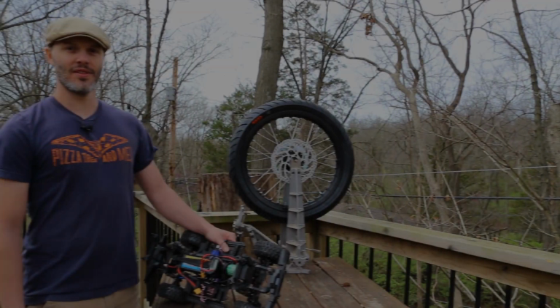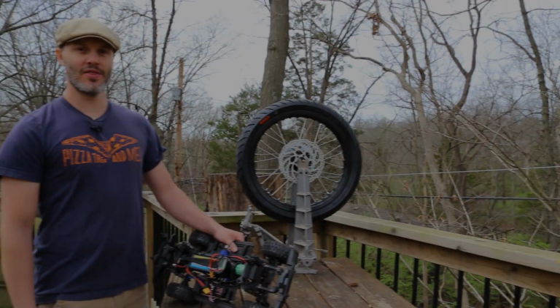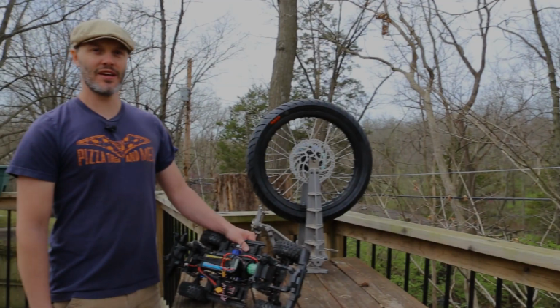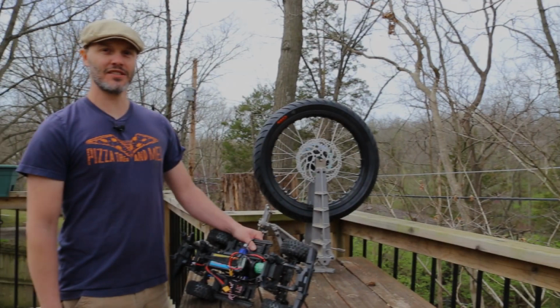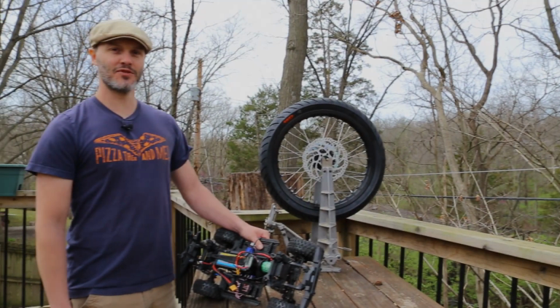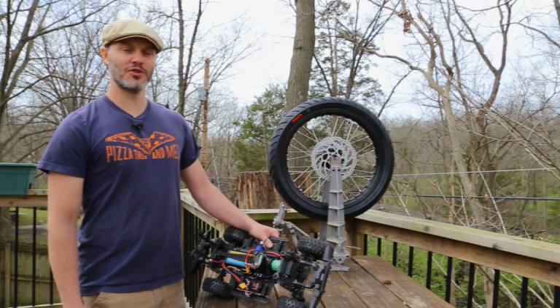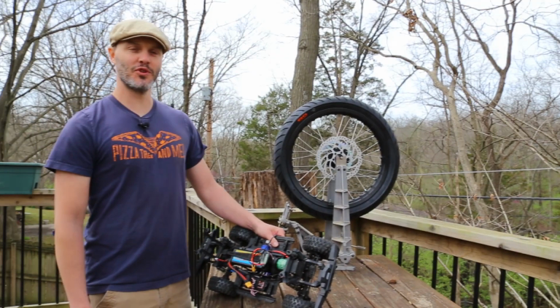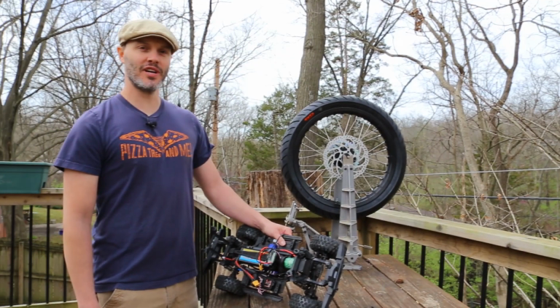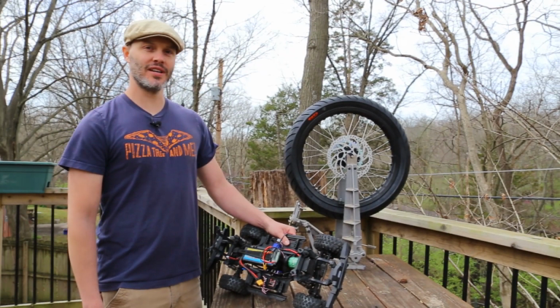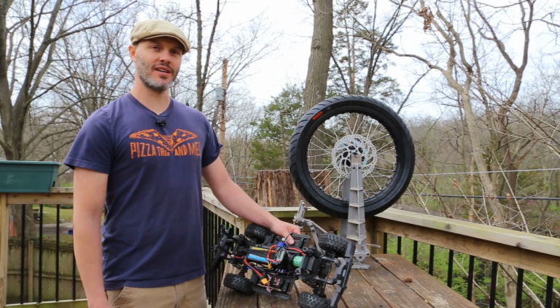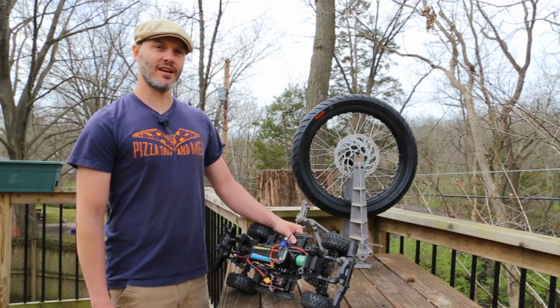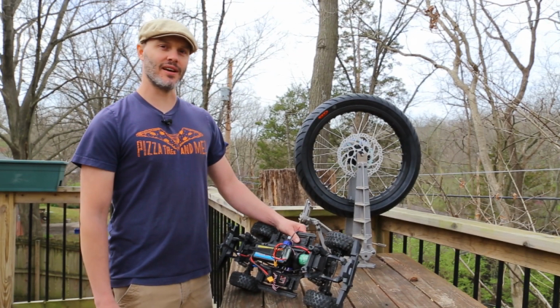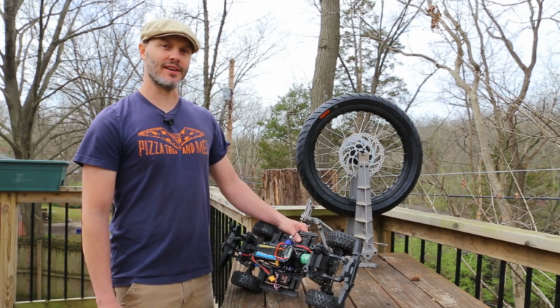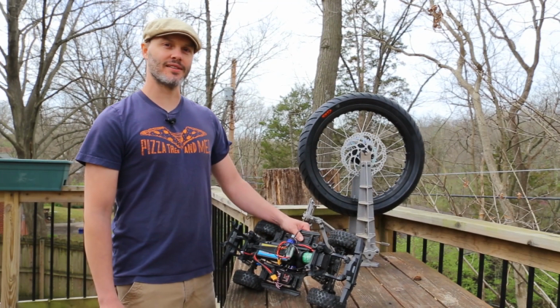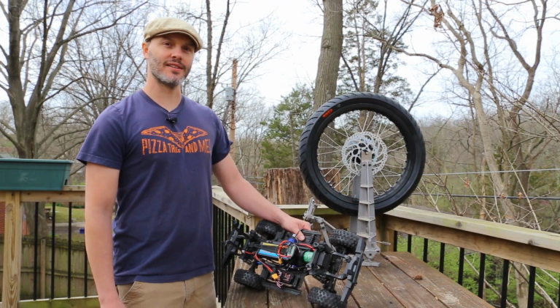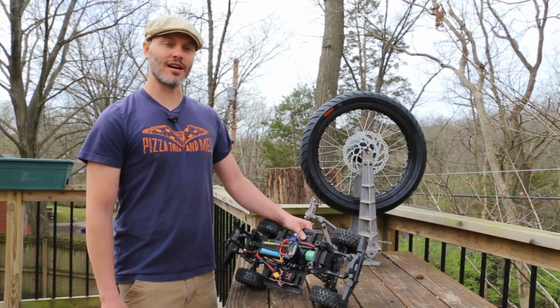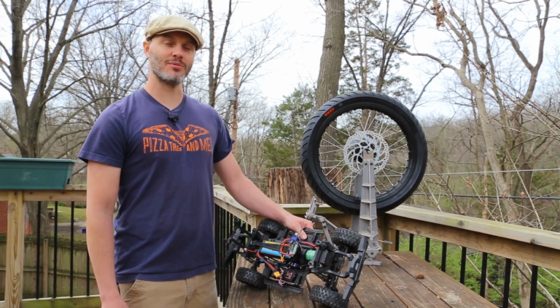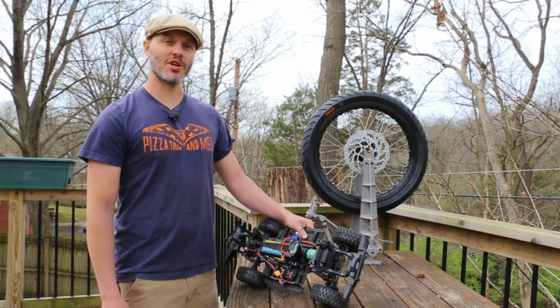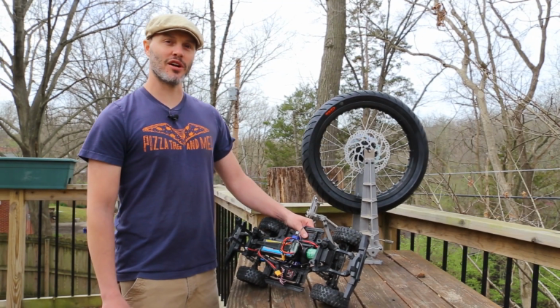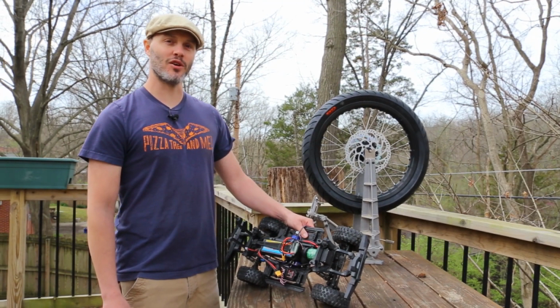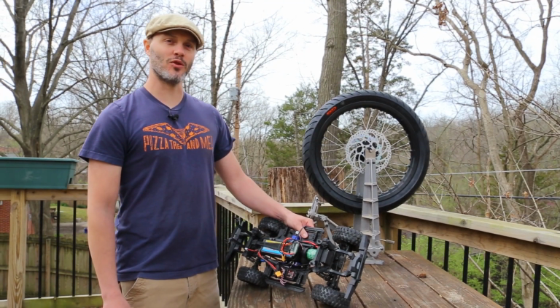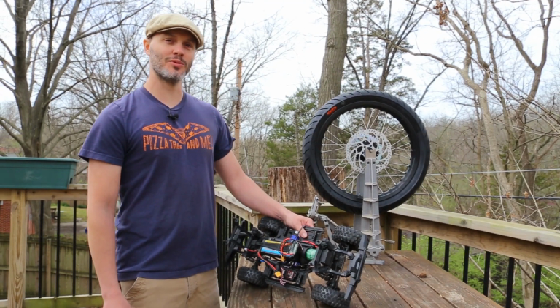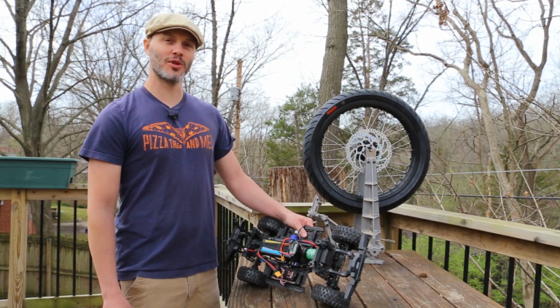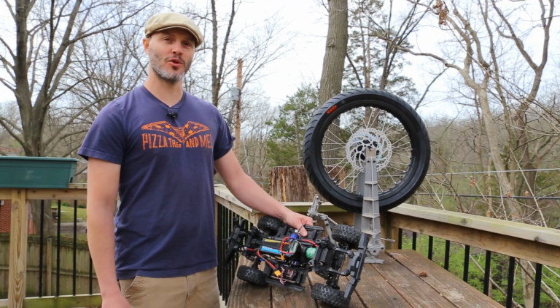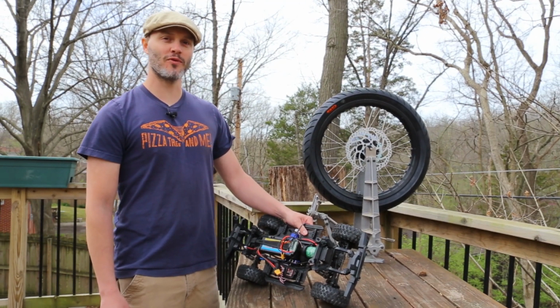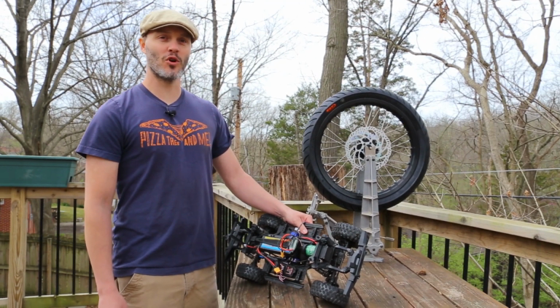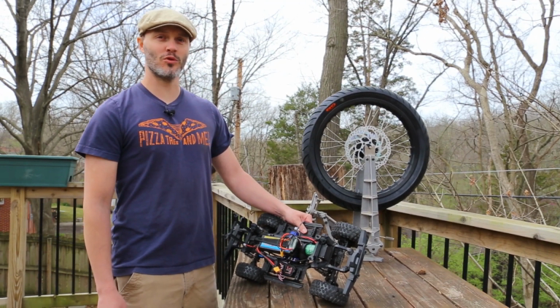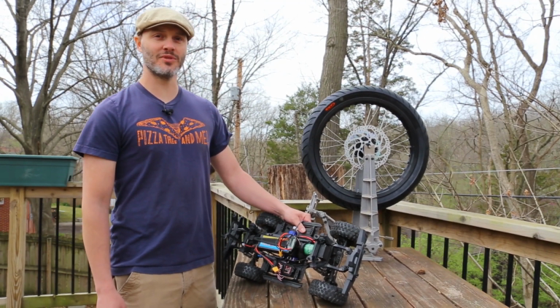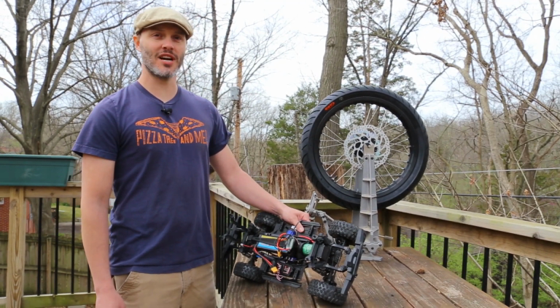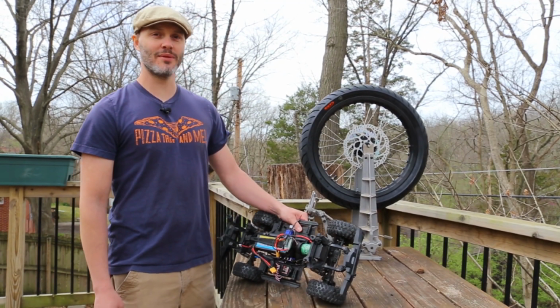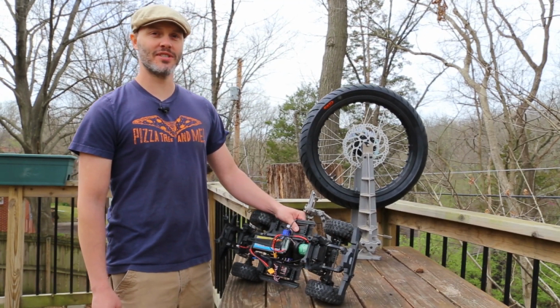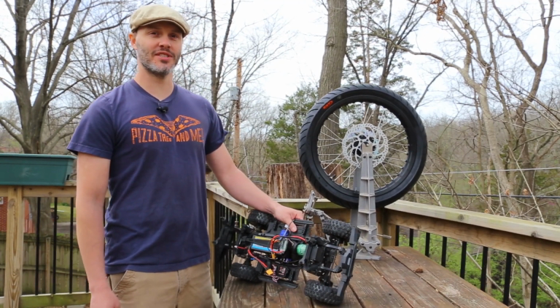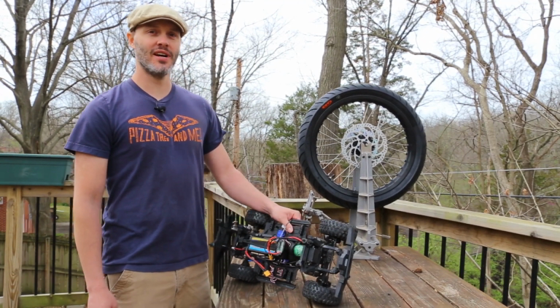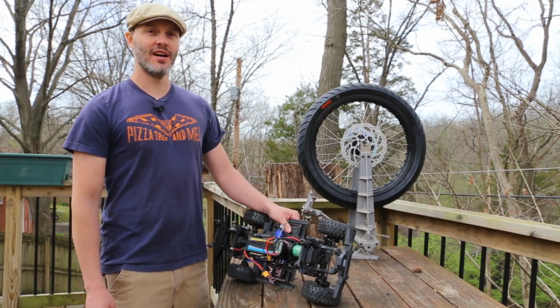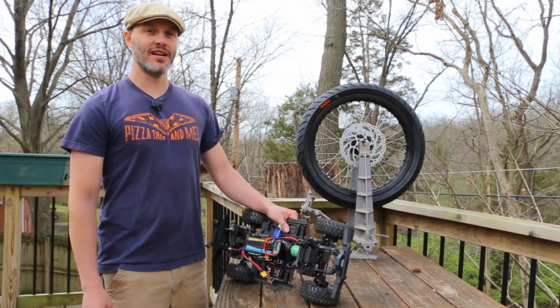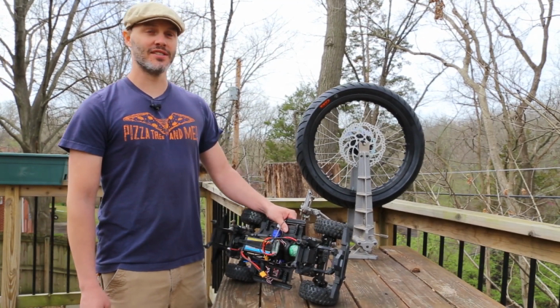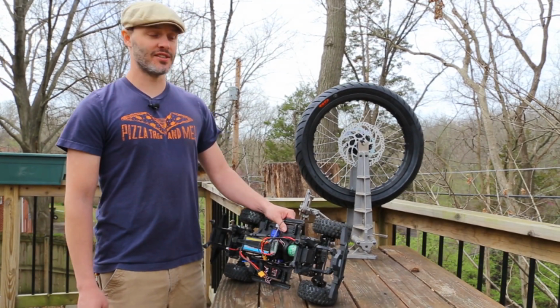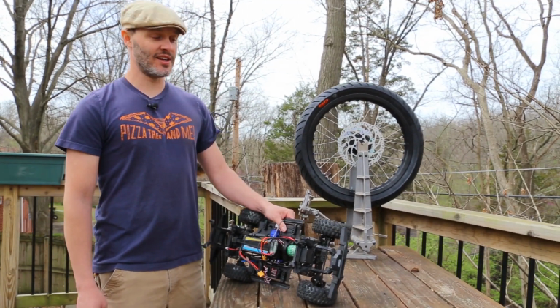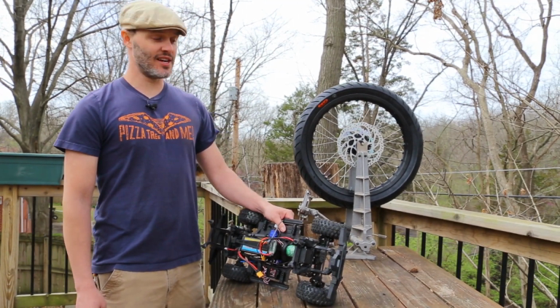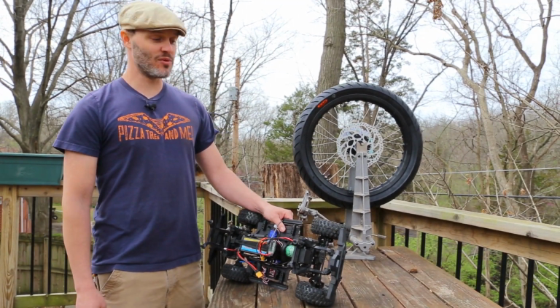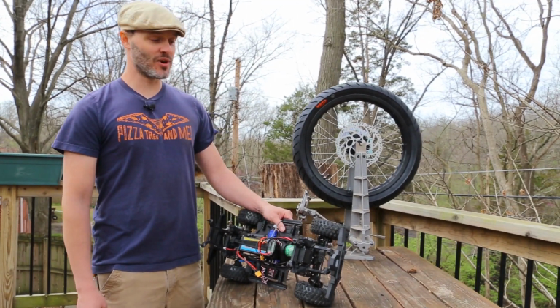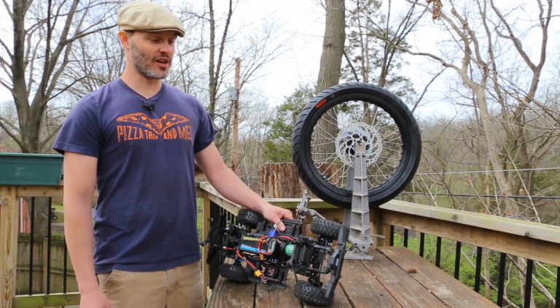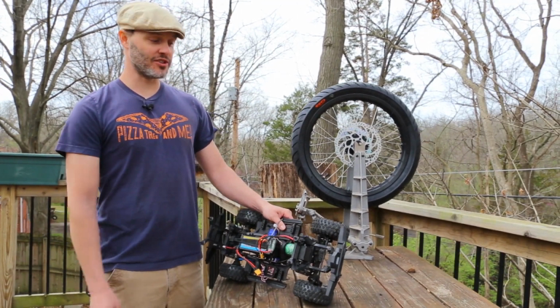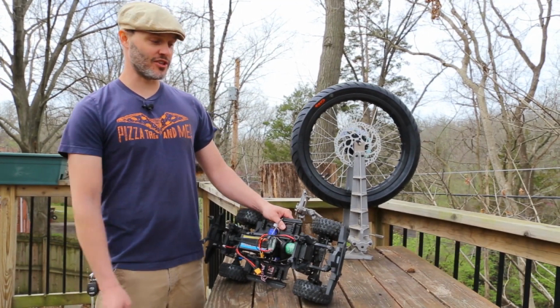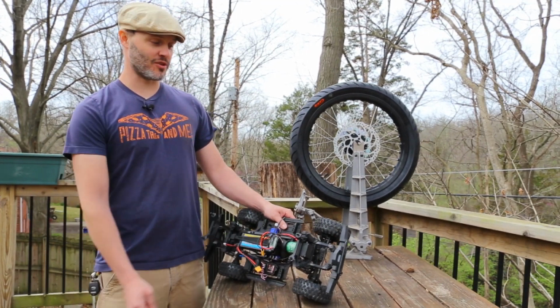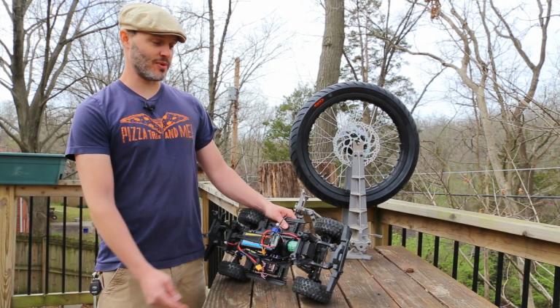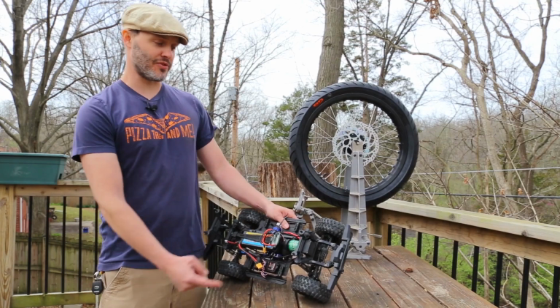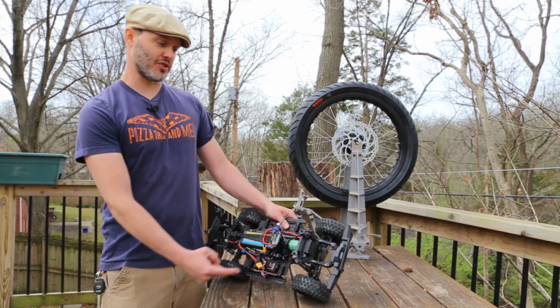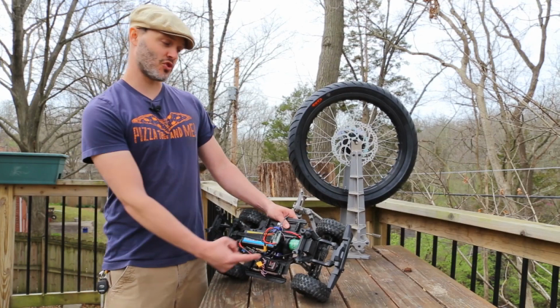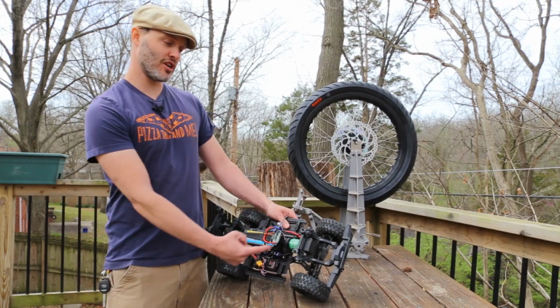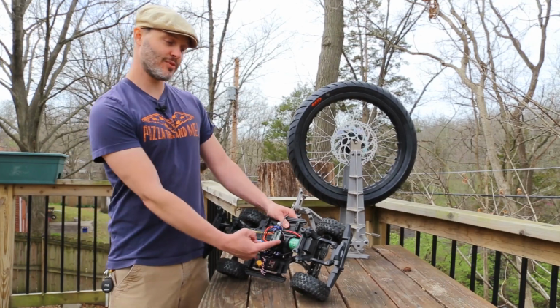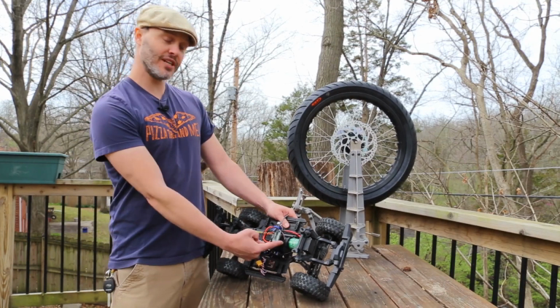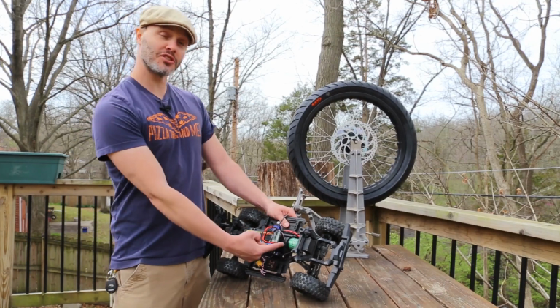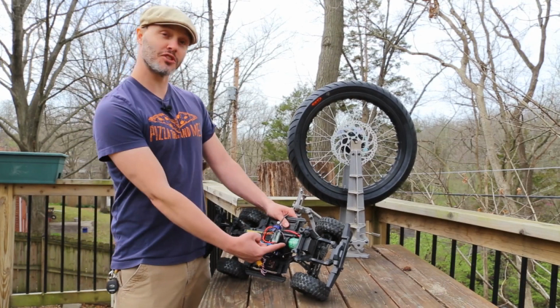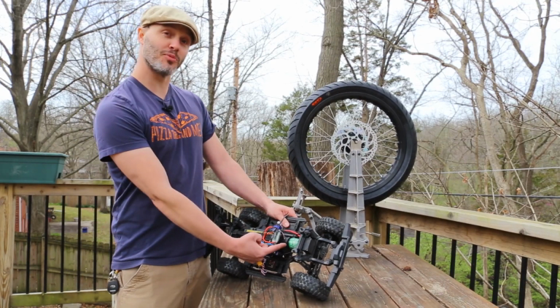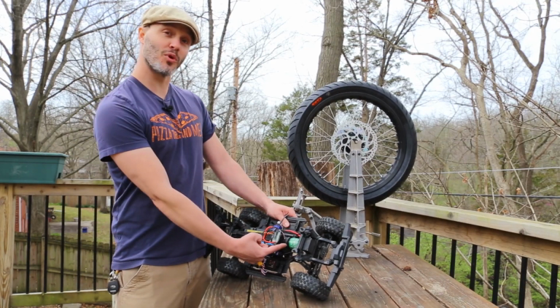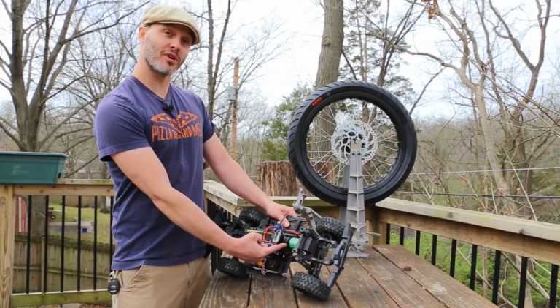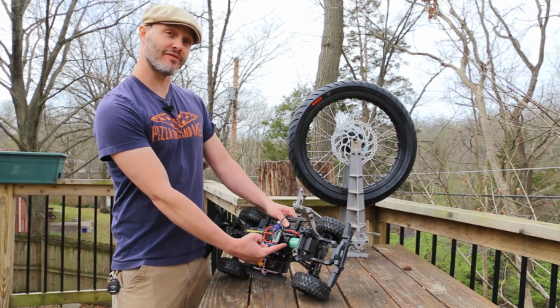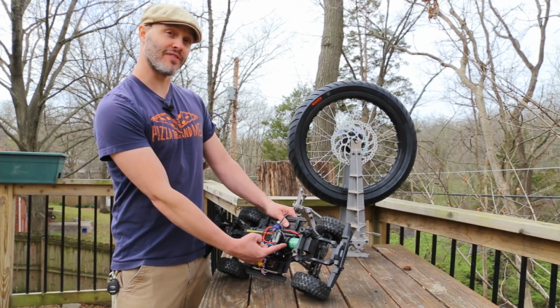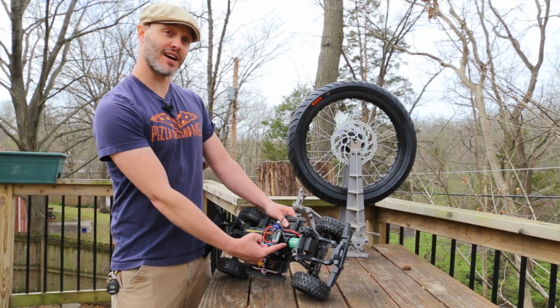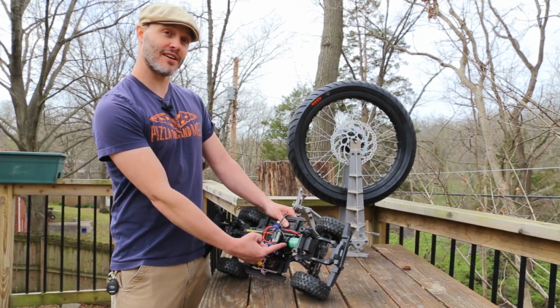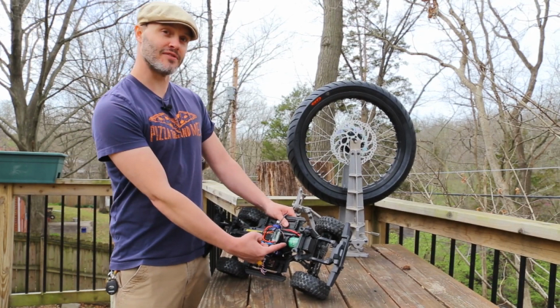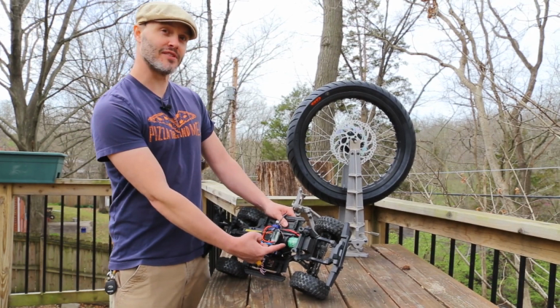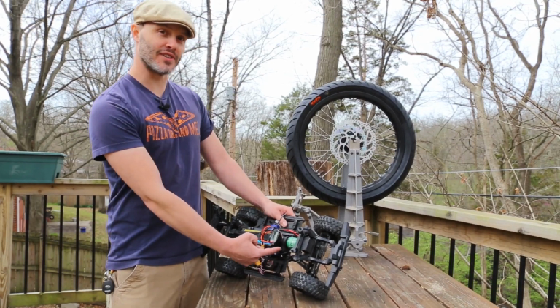Thanks for tuning in today. I'm John Holmes, owner of Holmes Hobbies, and today we're going to talk about the Trailmaster Sport 550.